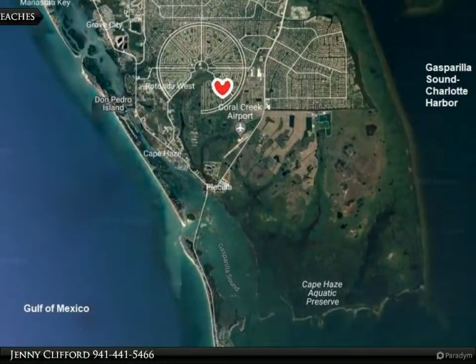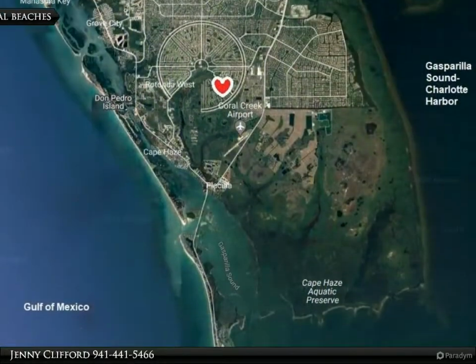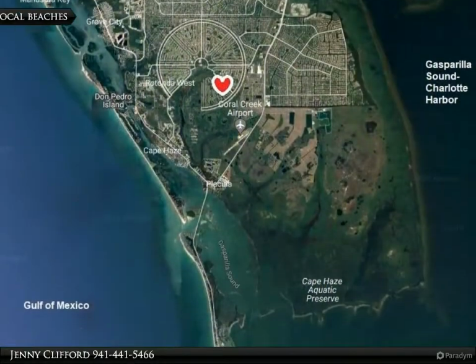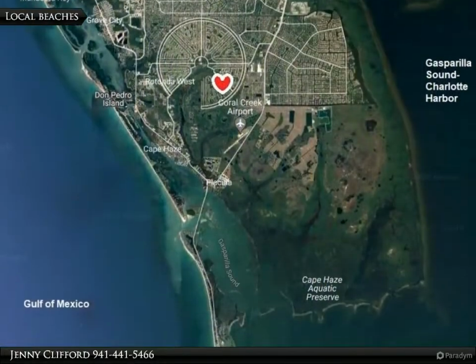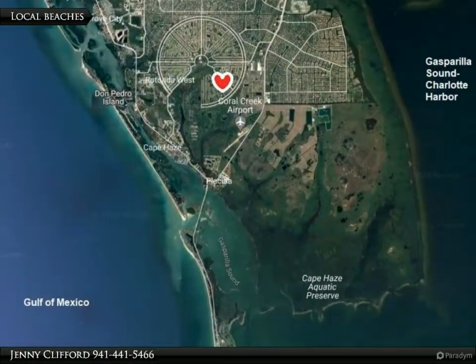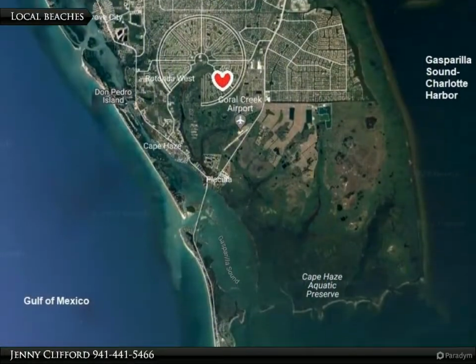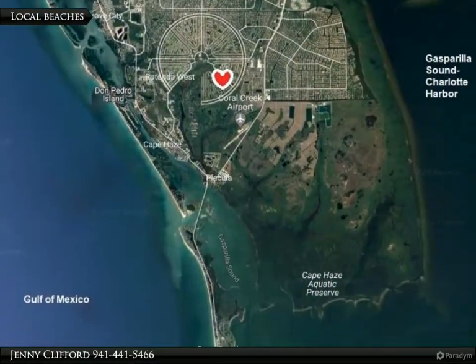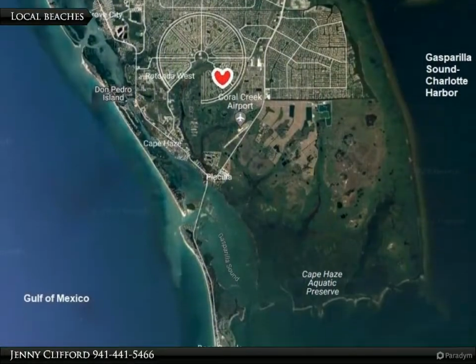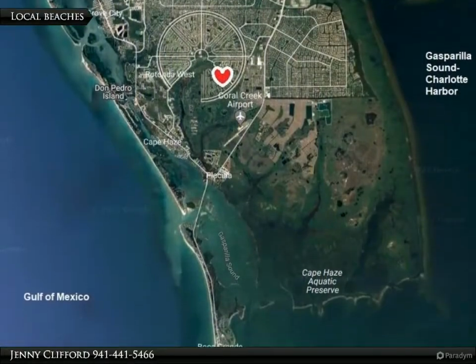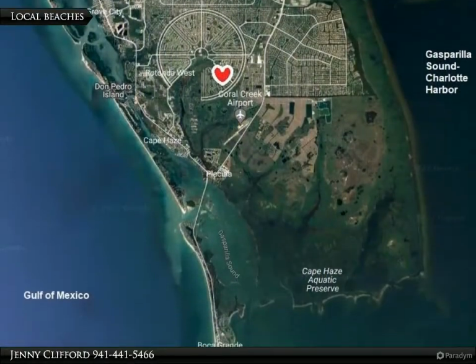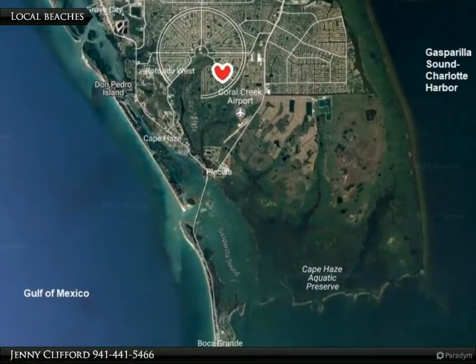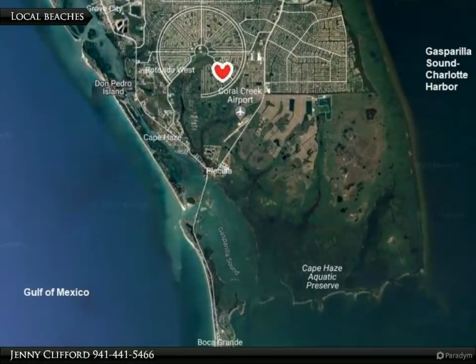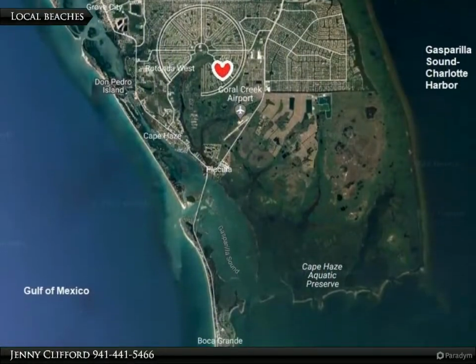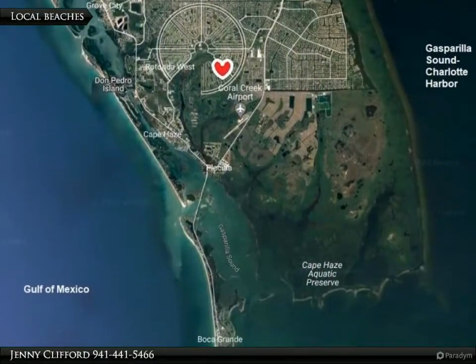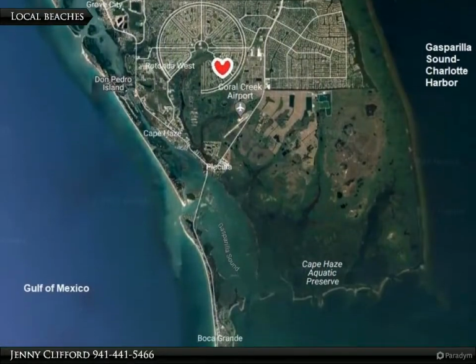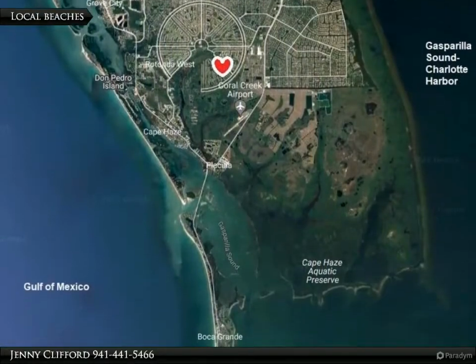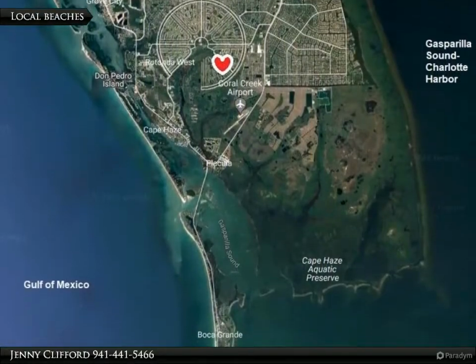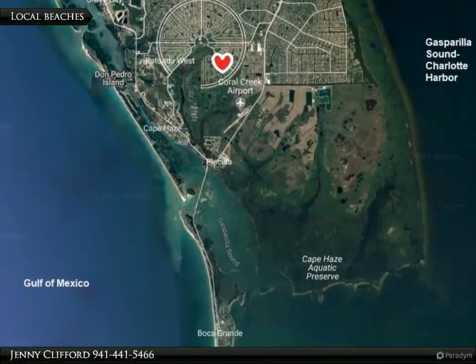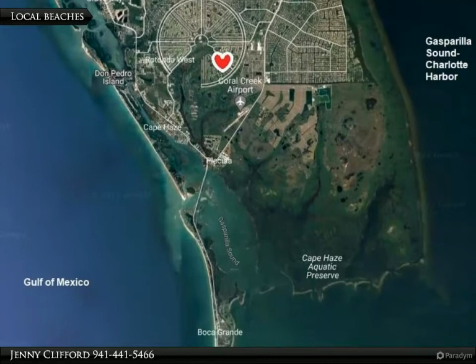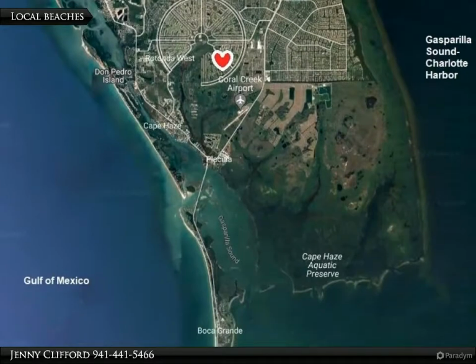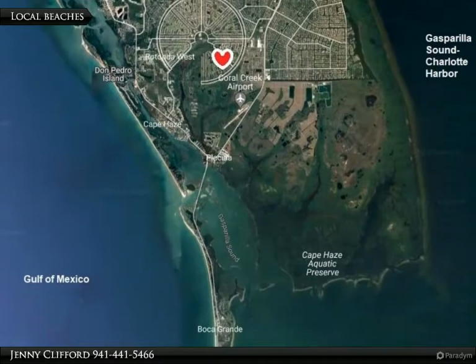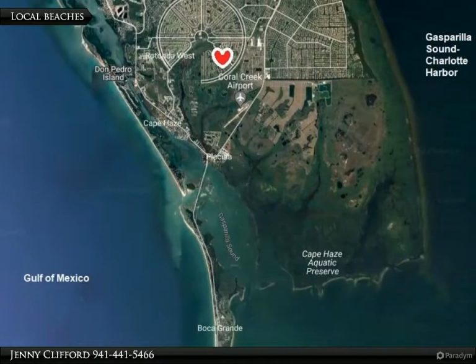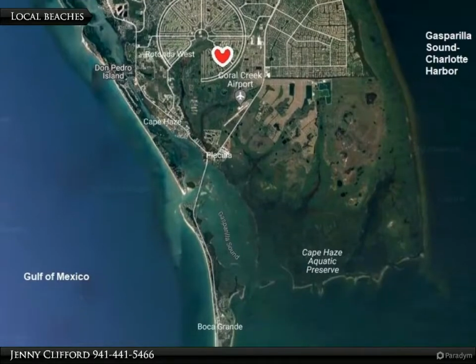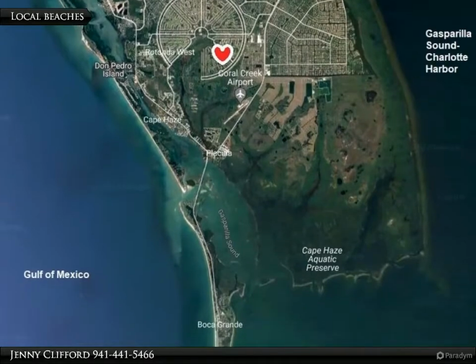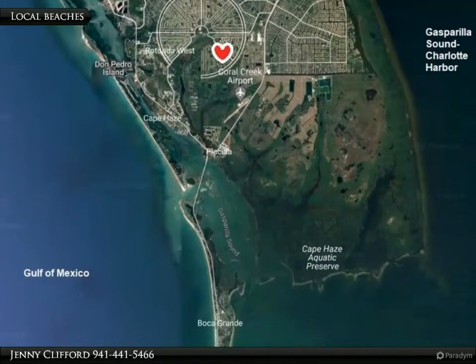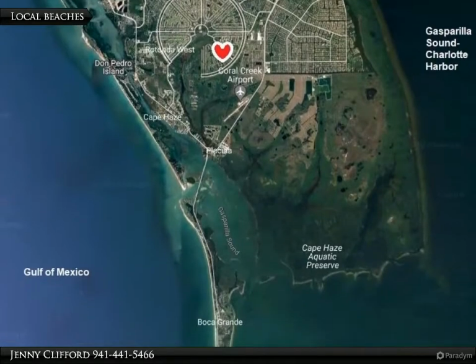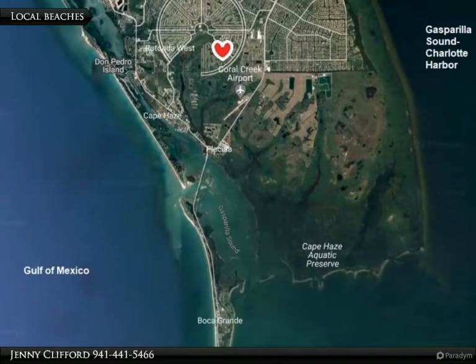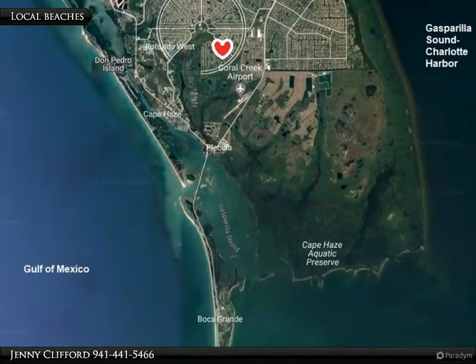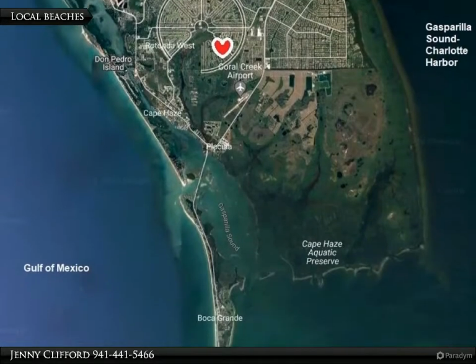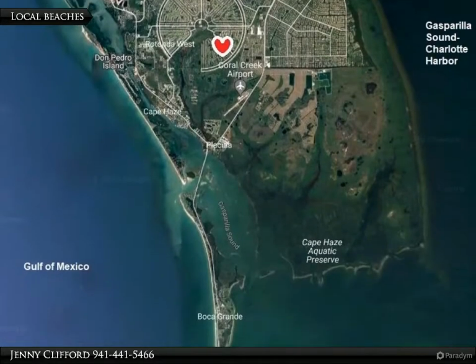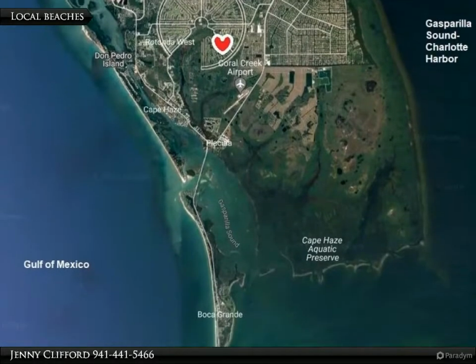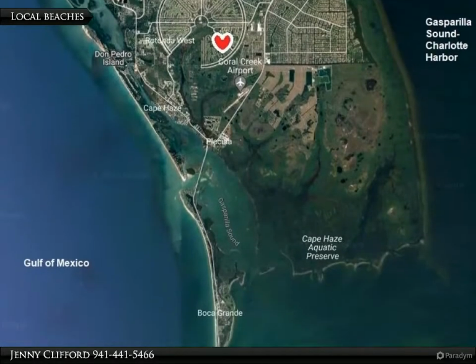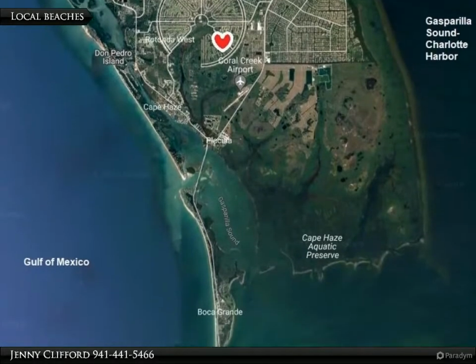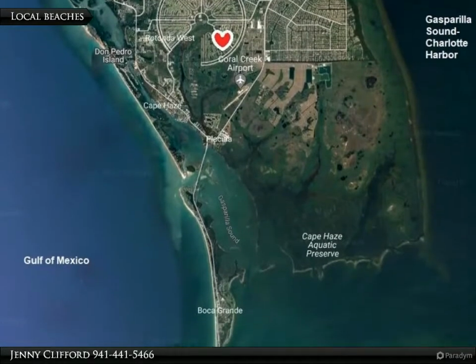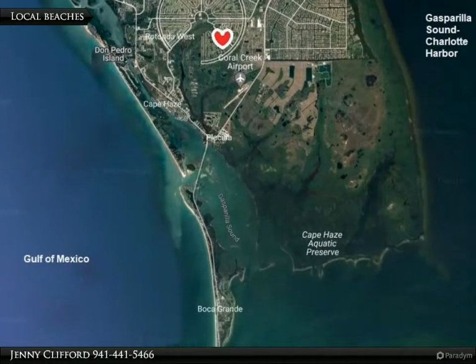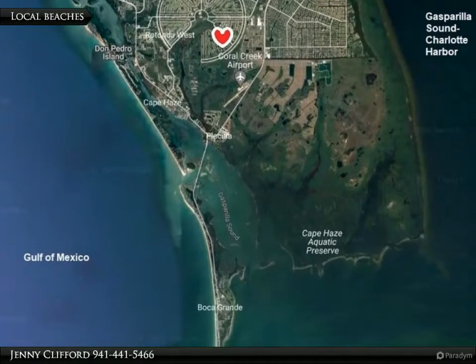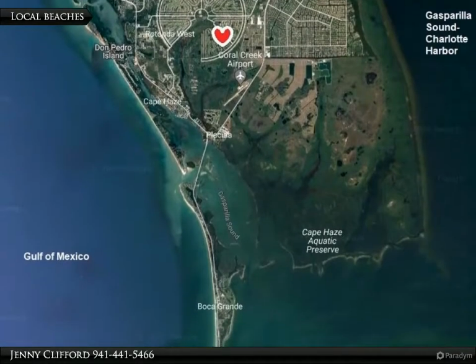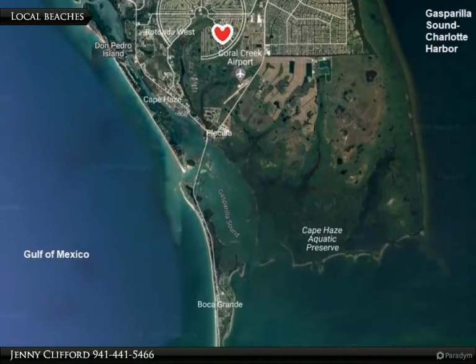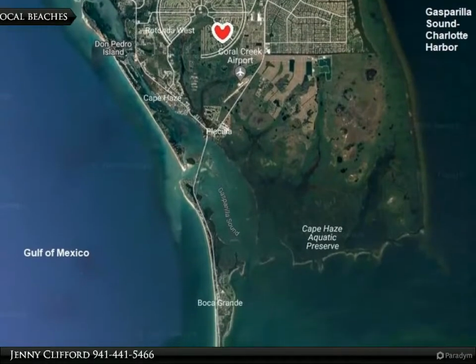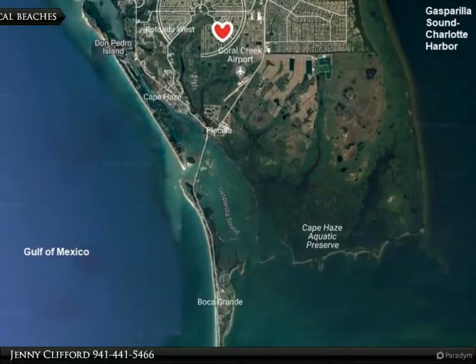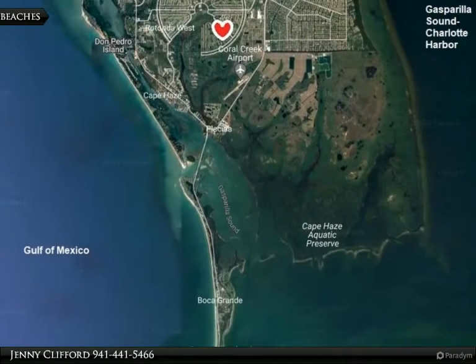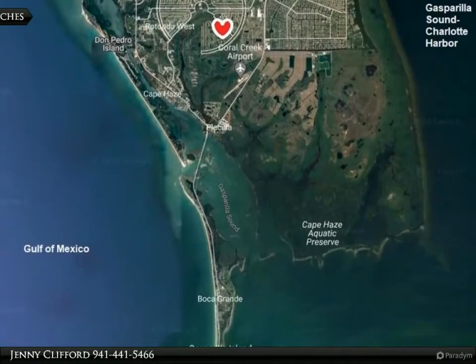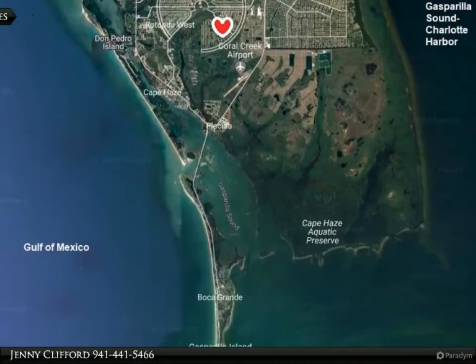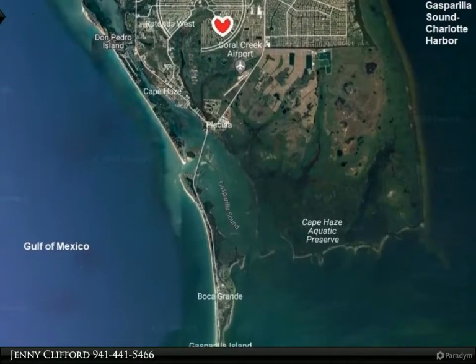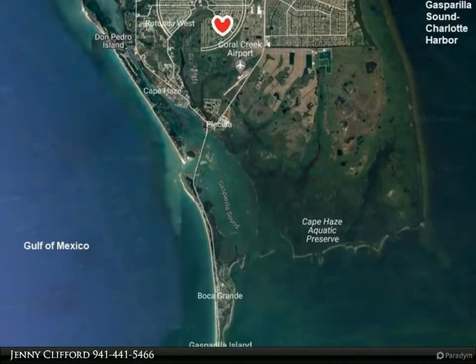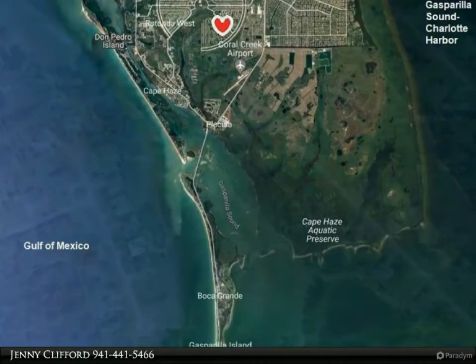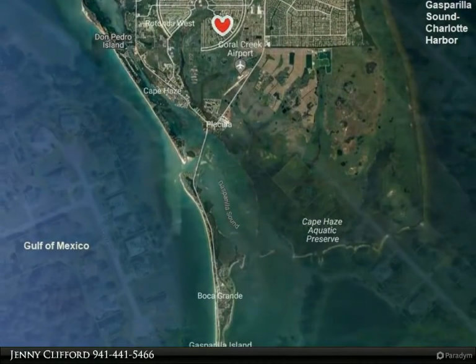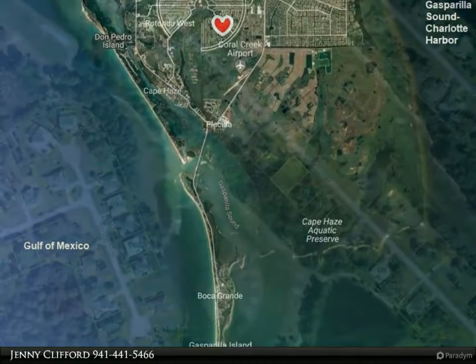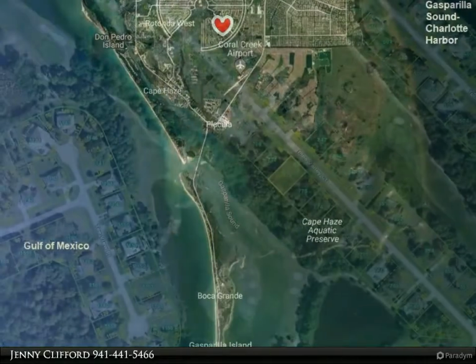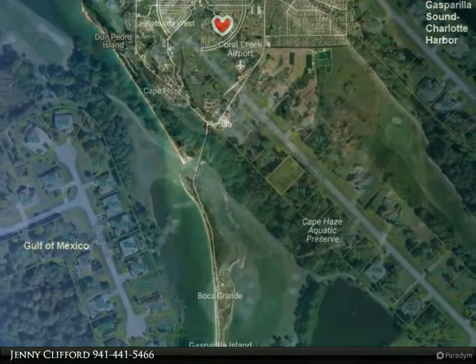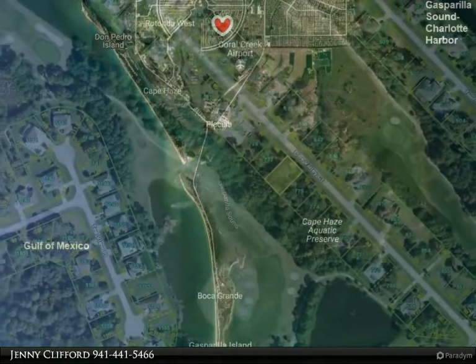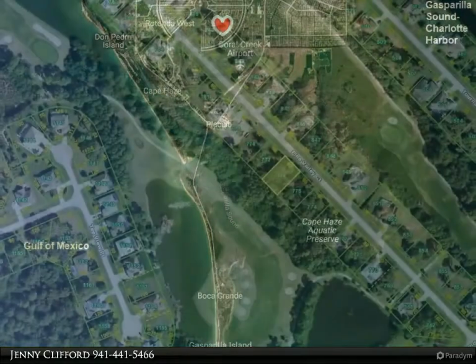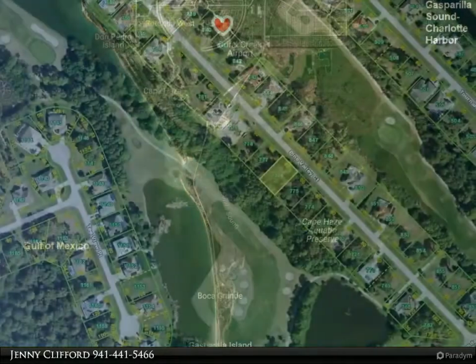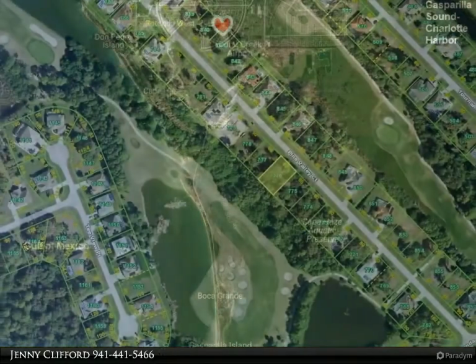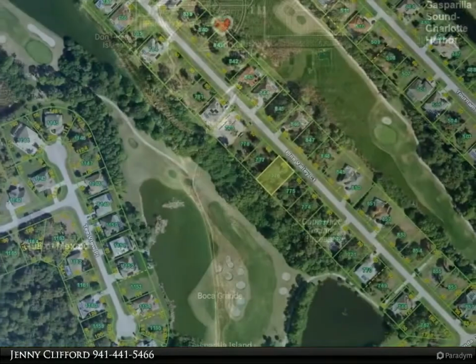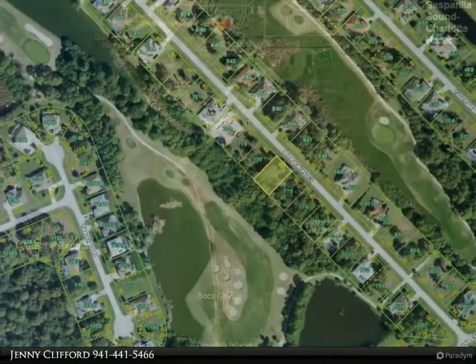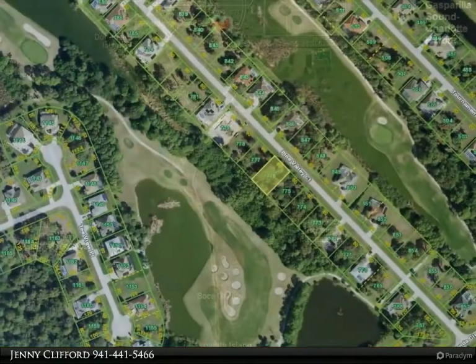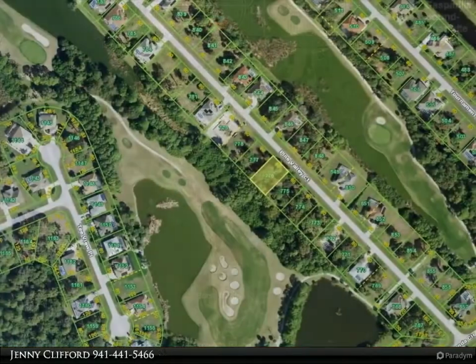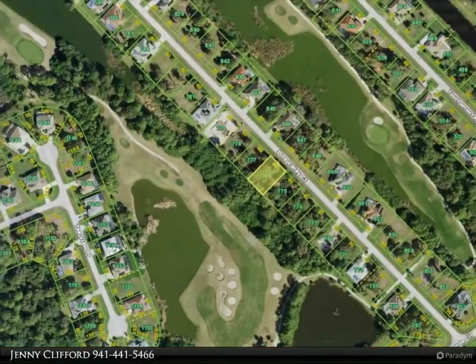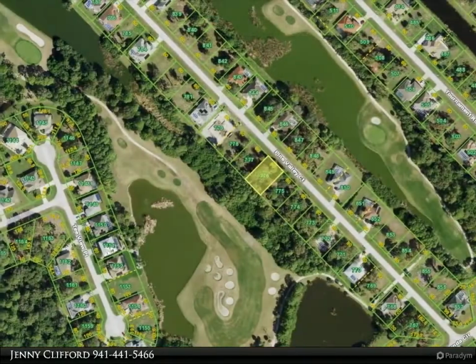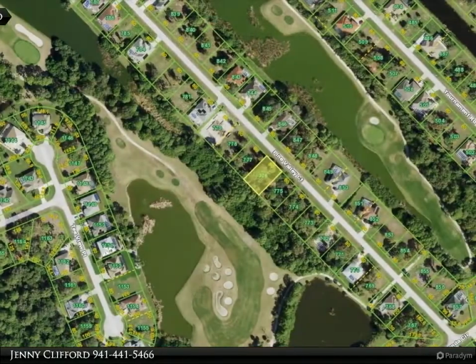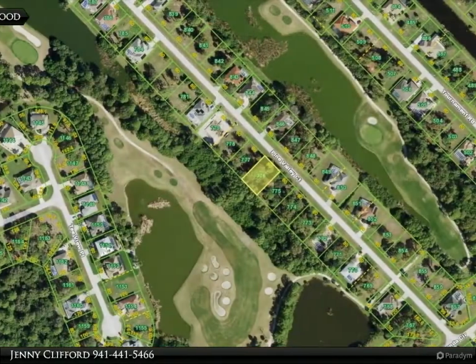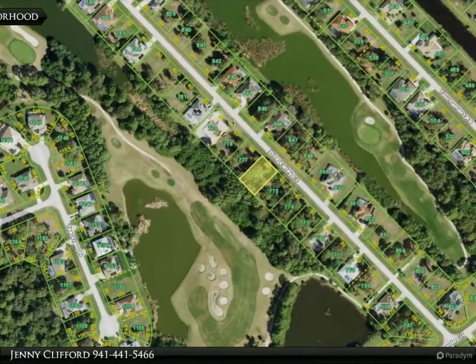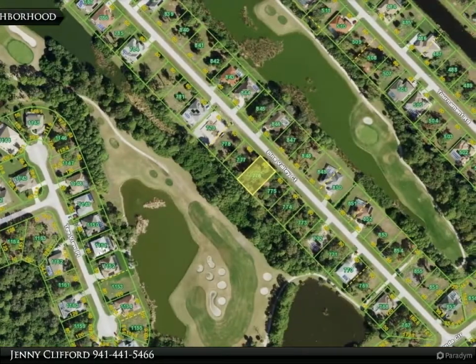The community of Rotonda West features 26 miles of canals, plus ponds and lakes that are abundant with fish and wildlife.